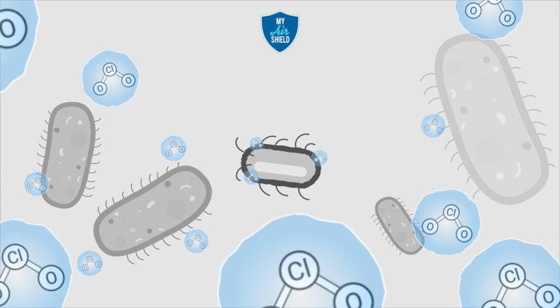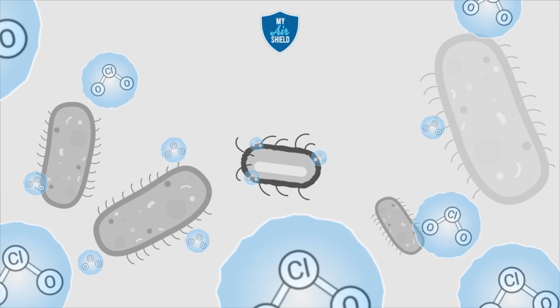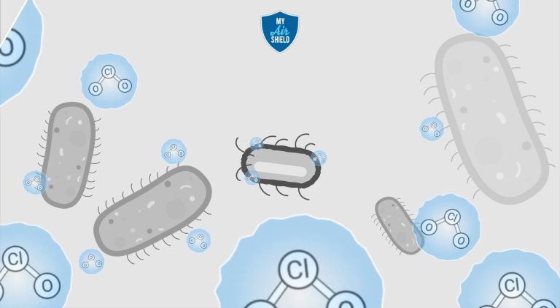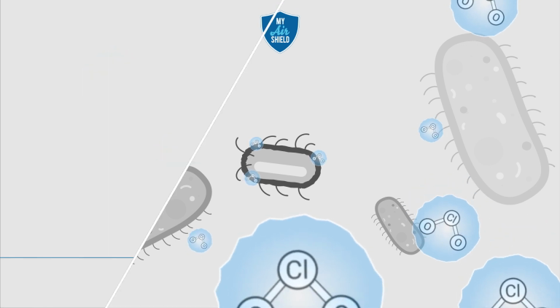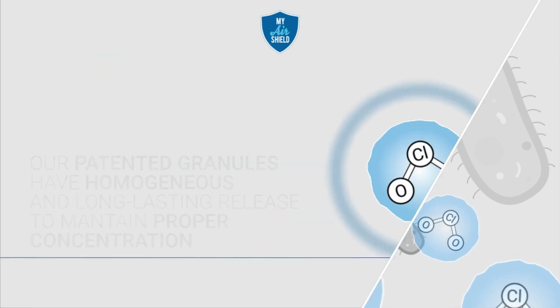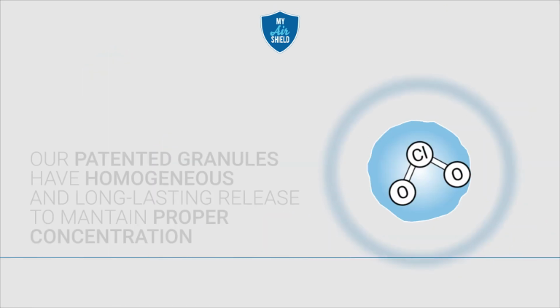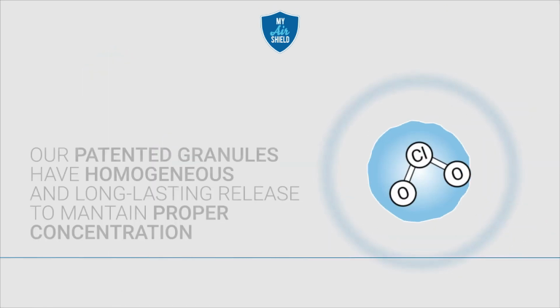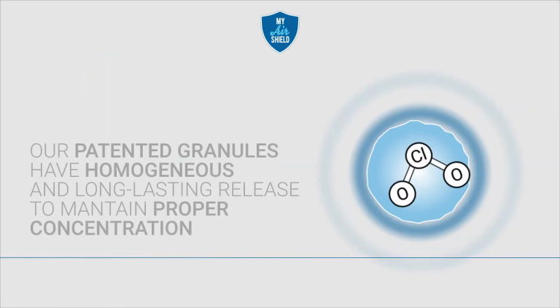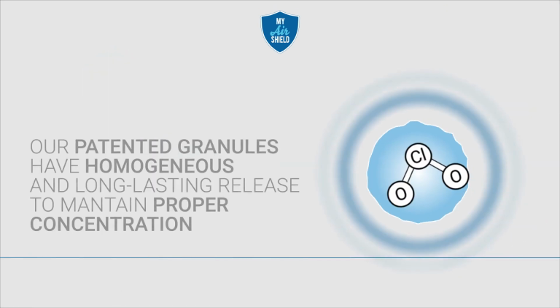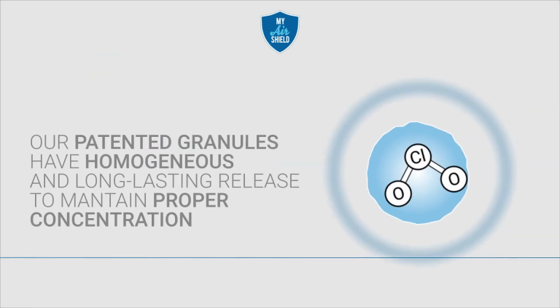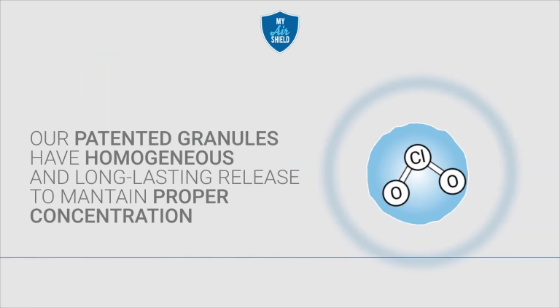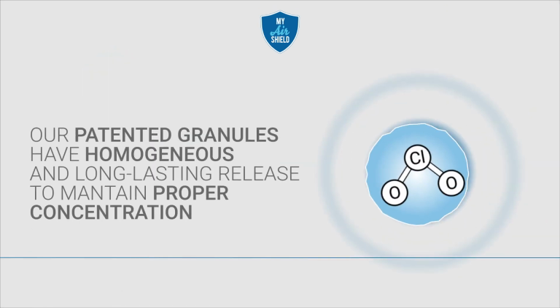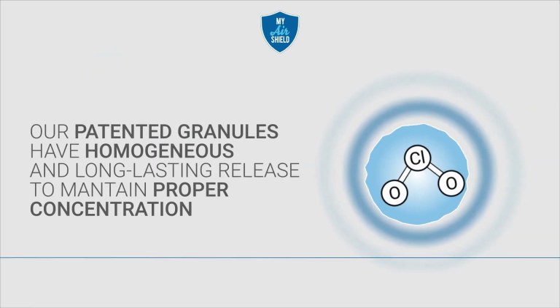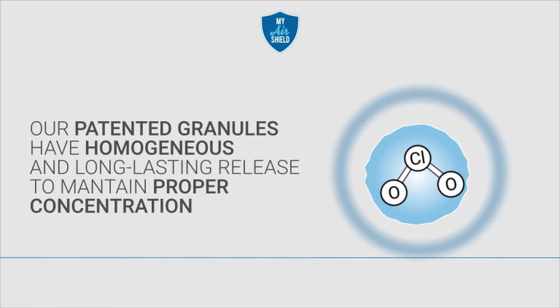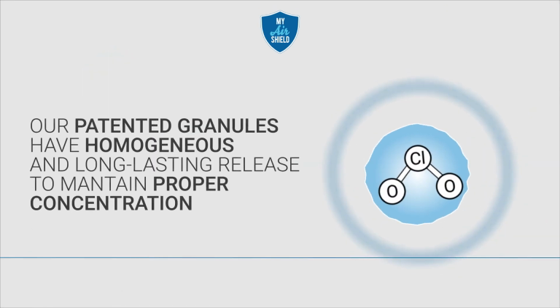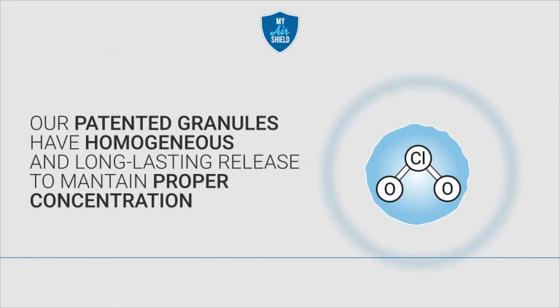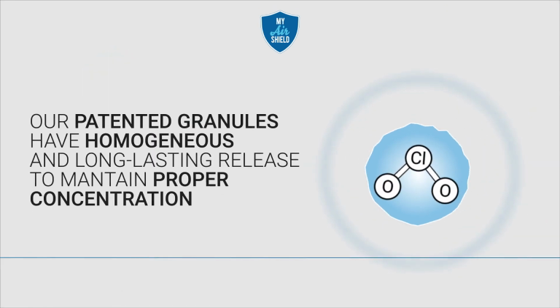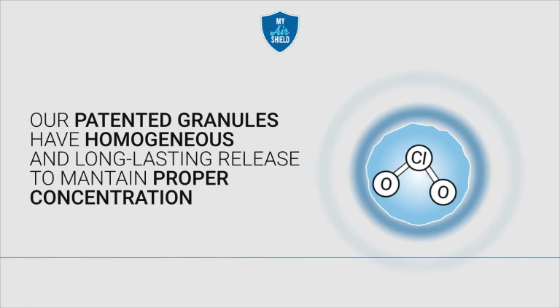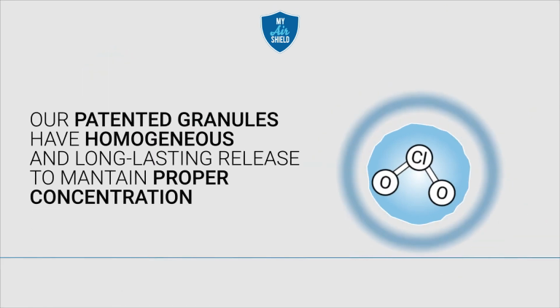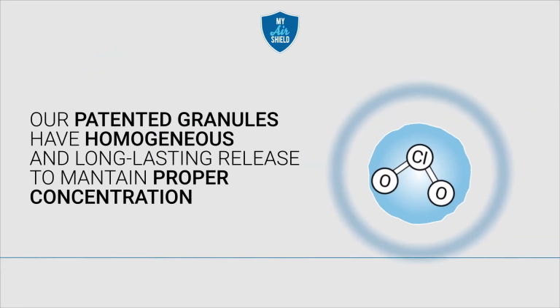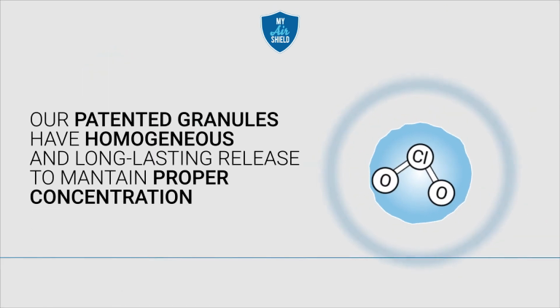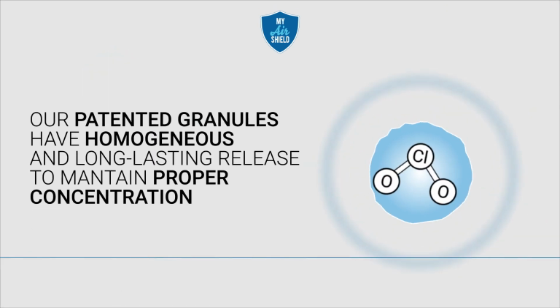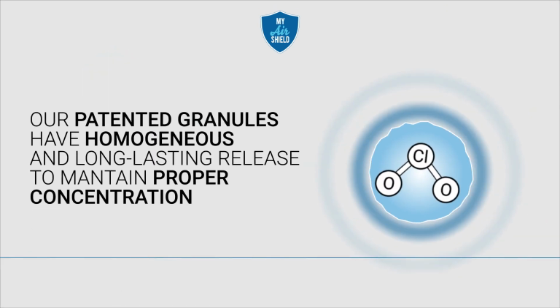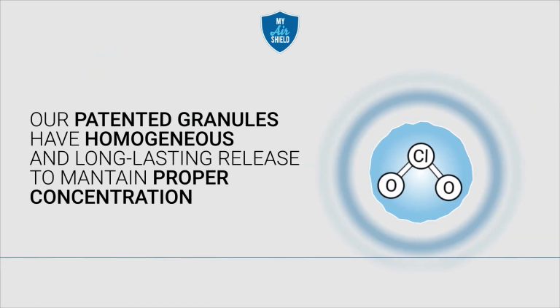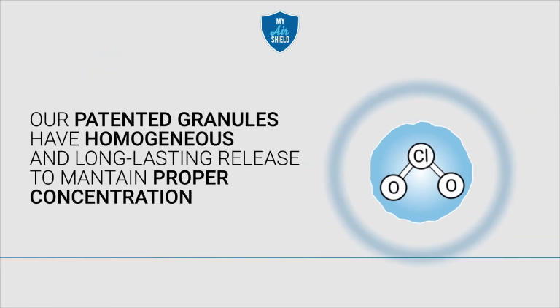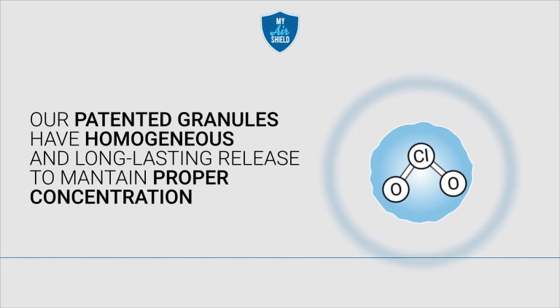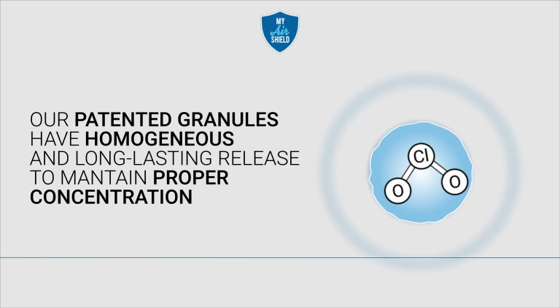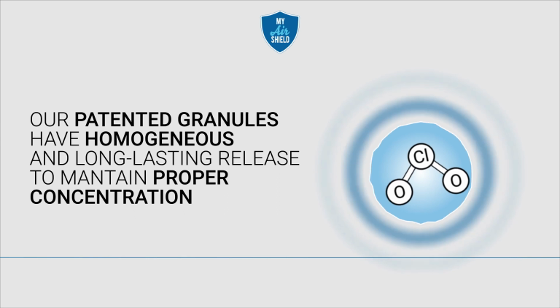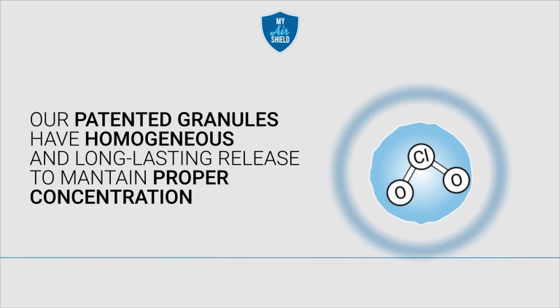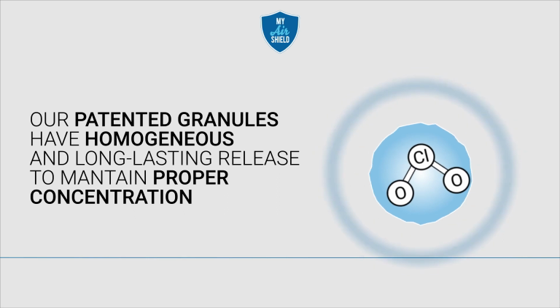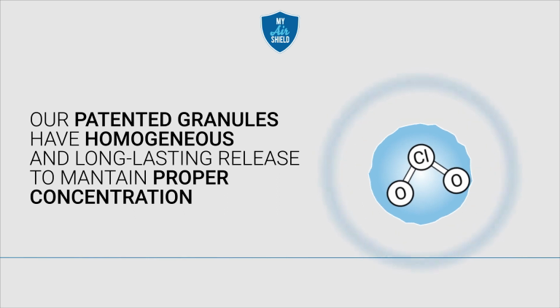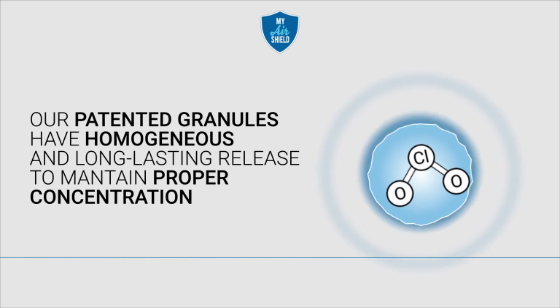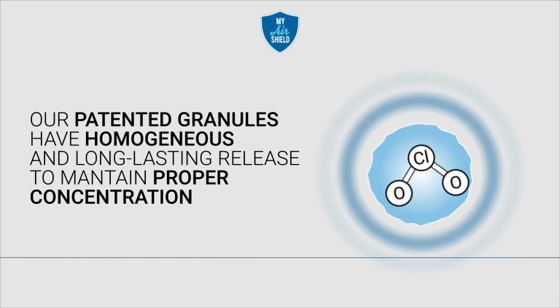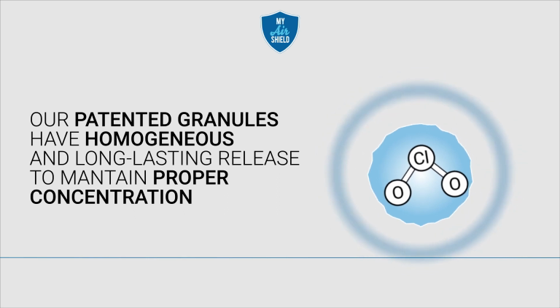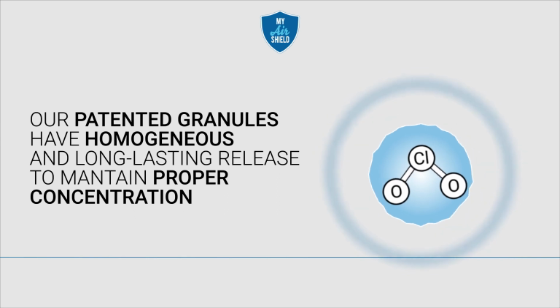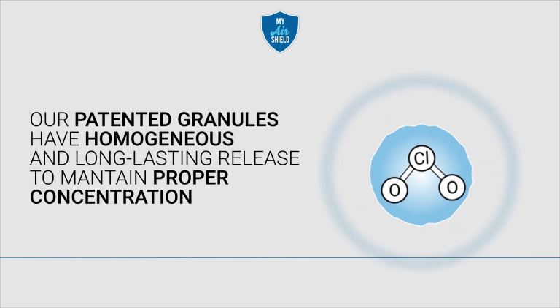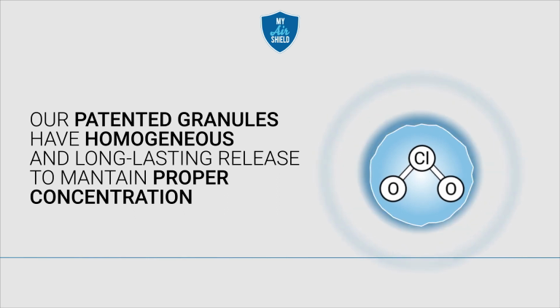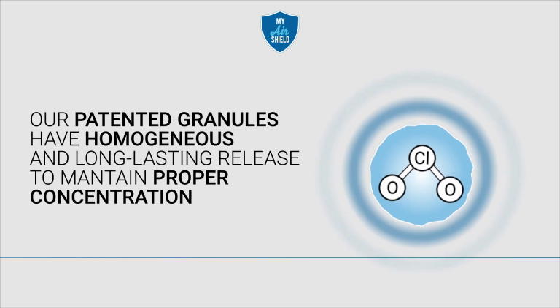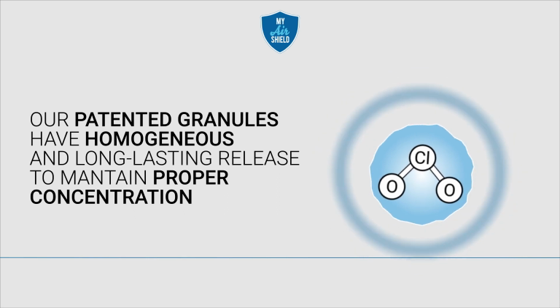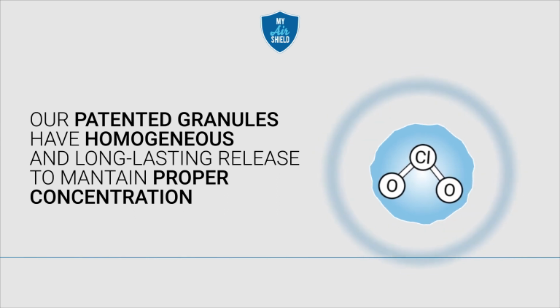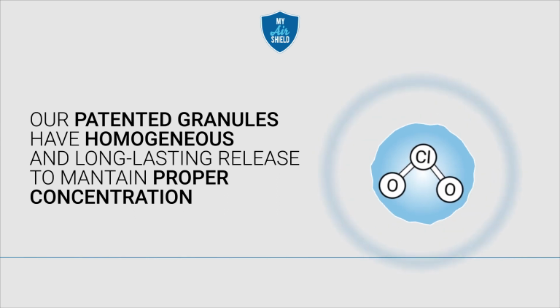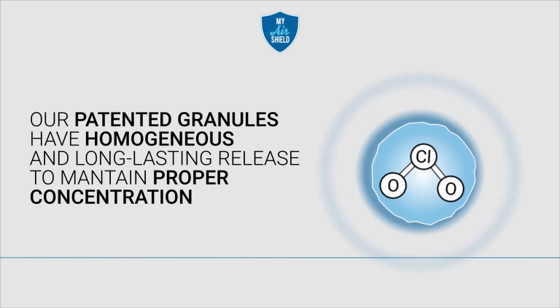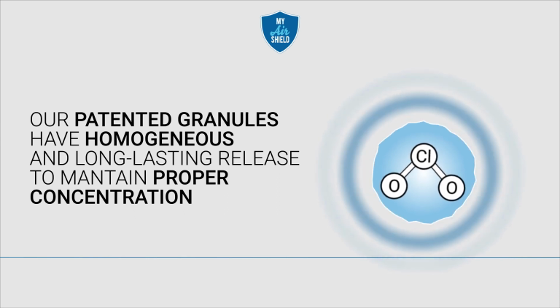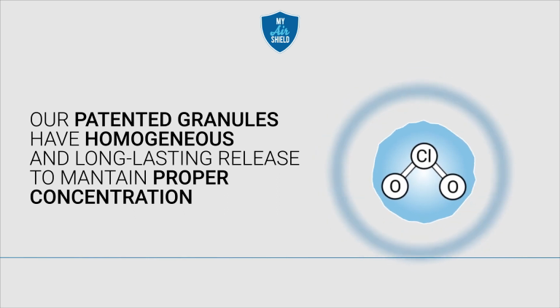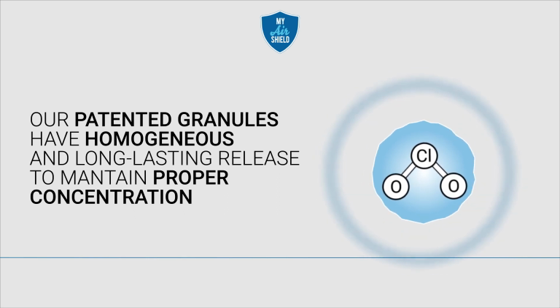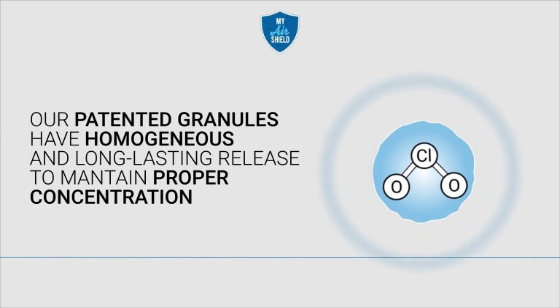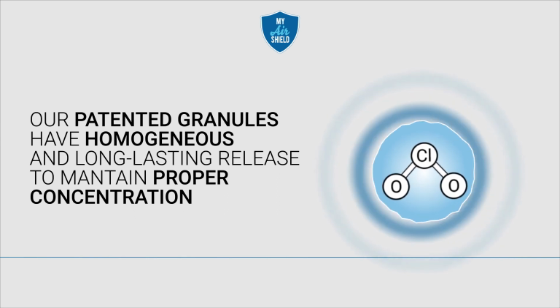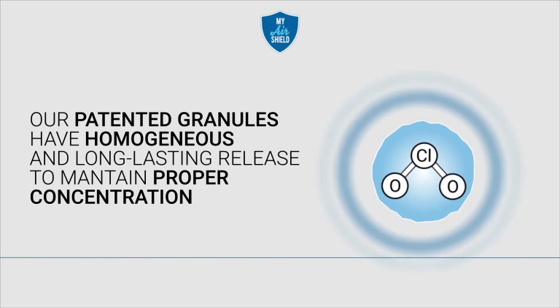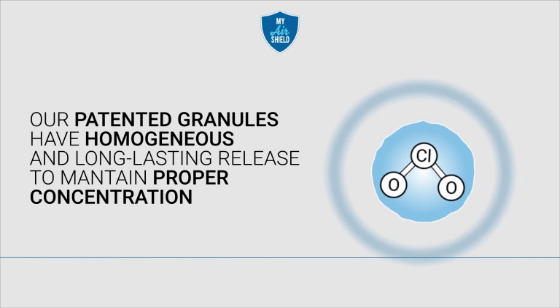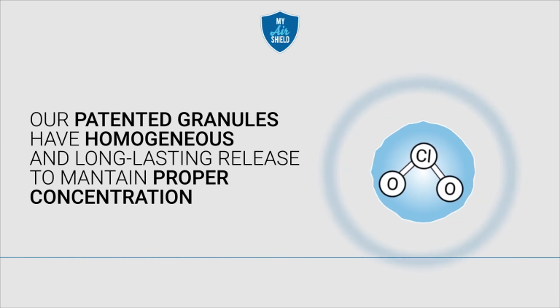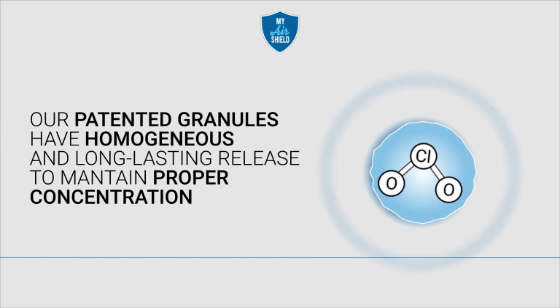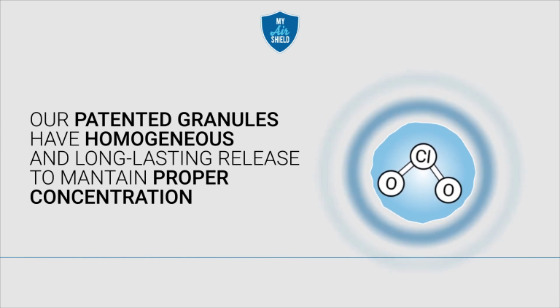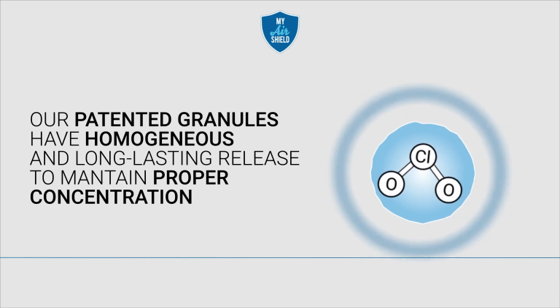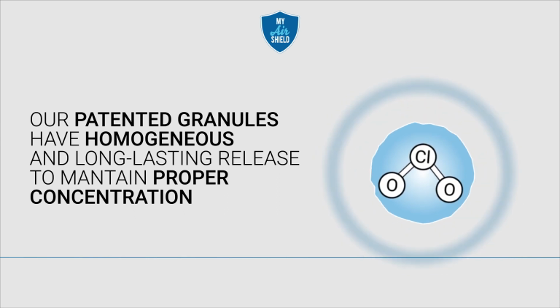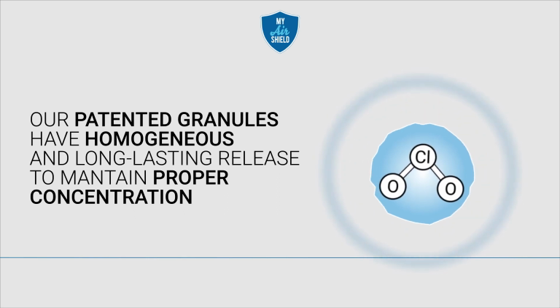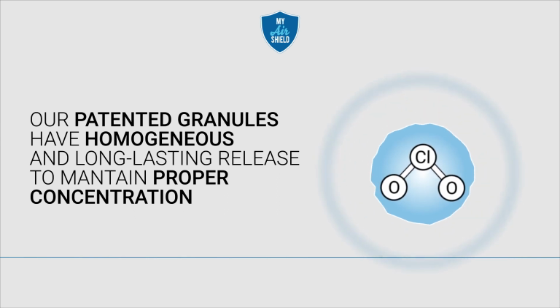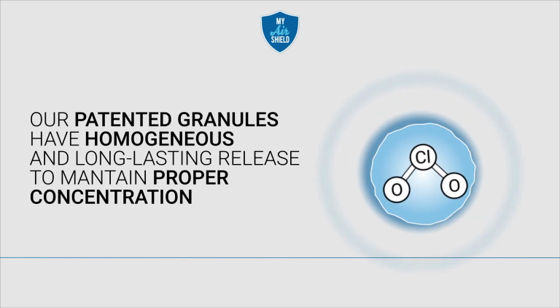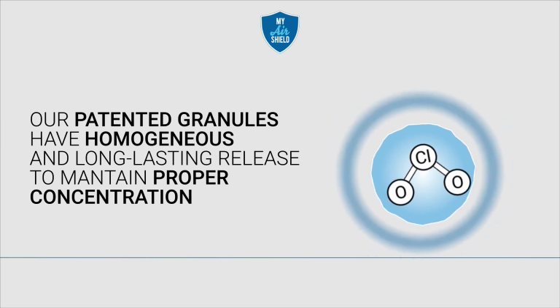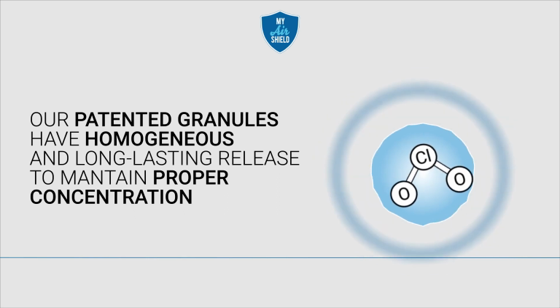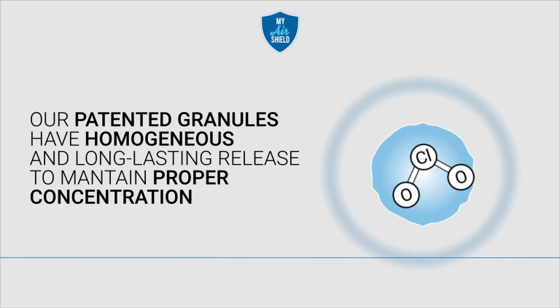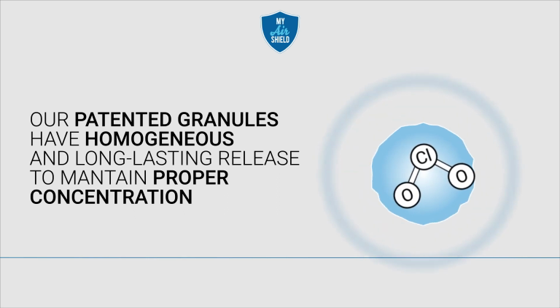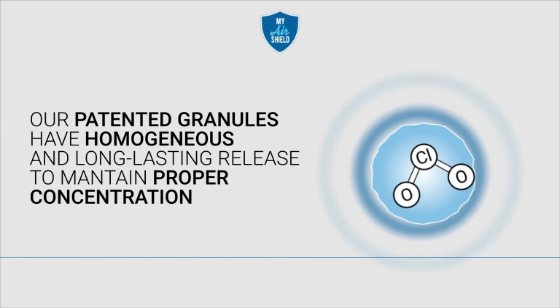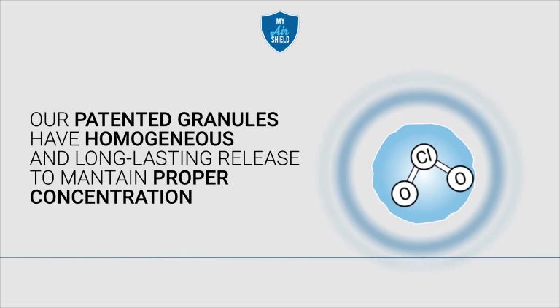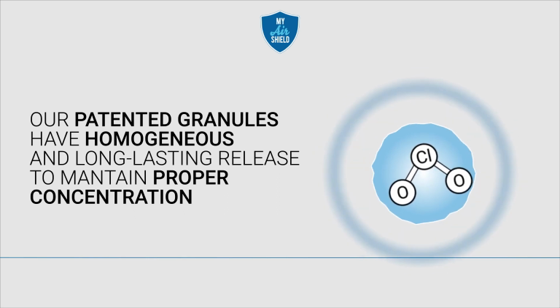The chlorine dioxide gas from our patented granules has a homogeneous and long-lasting release to maintain proper concentration in the air.